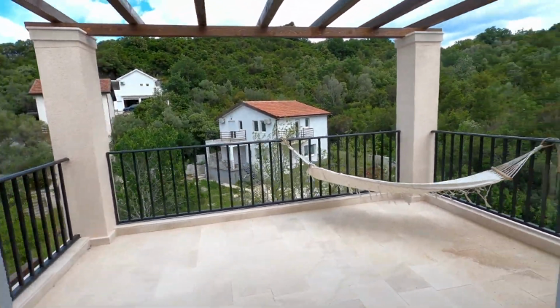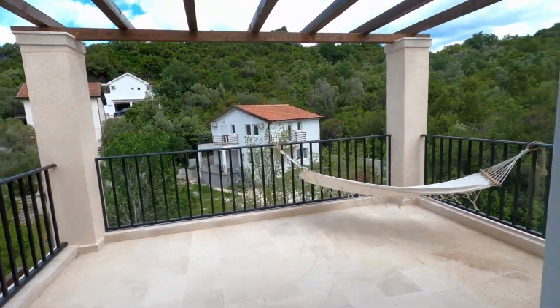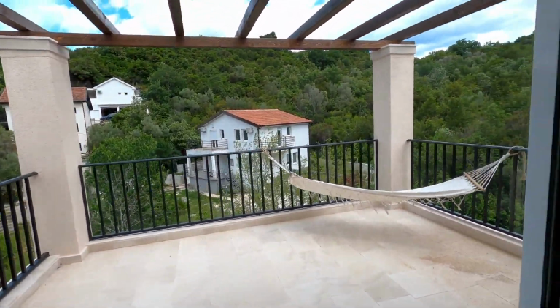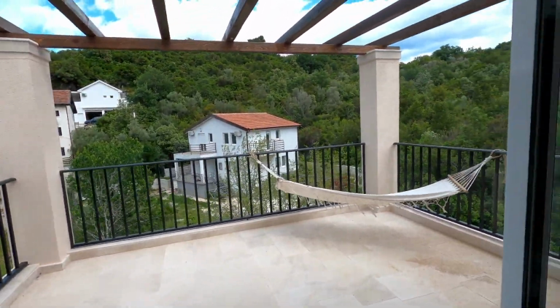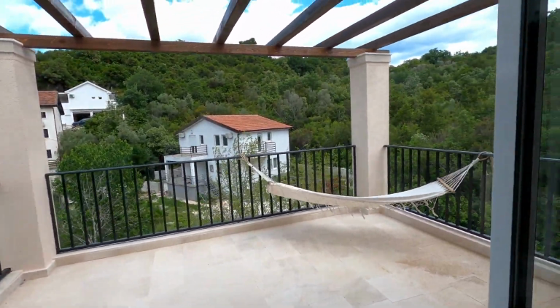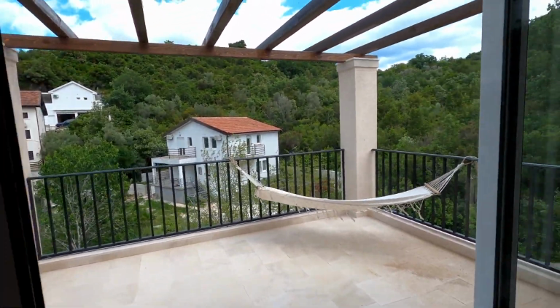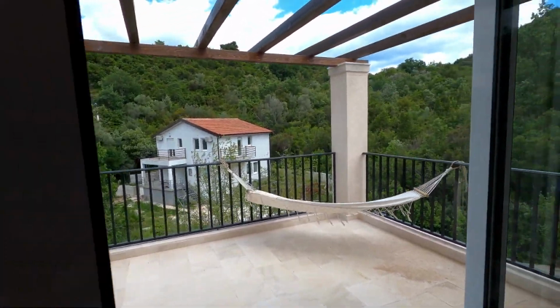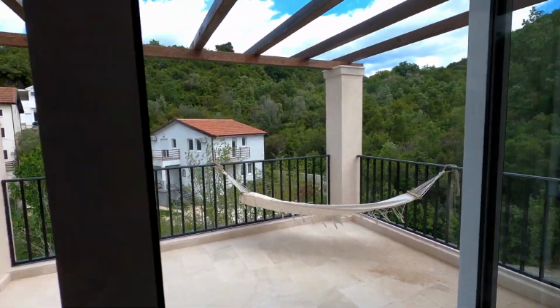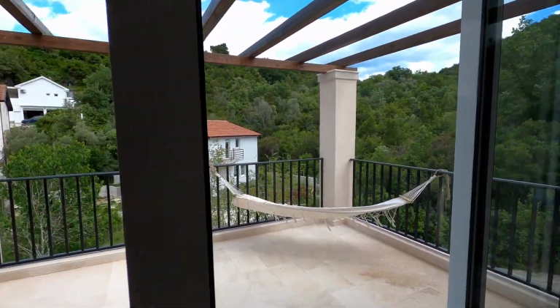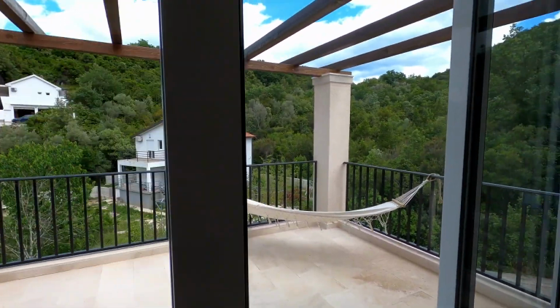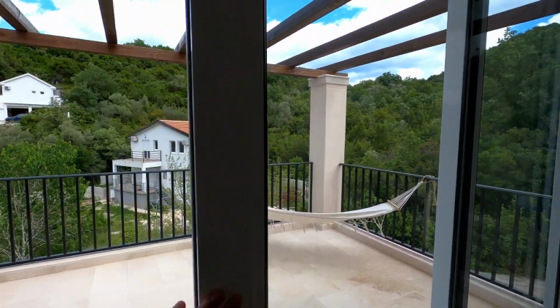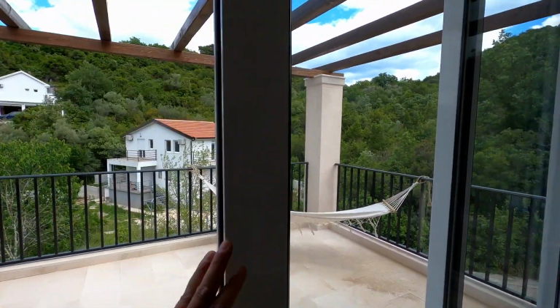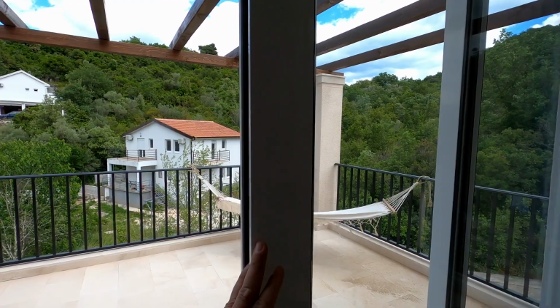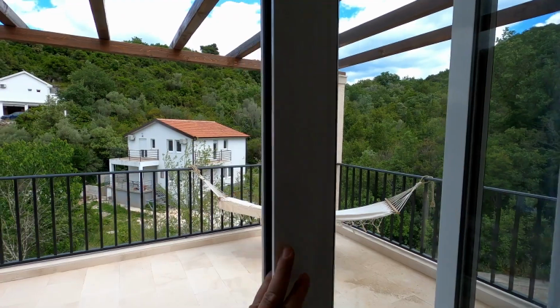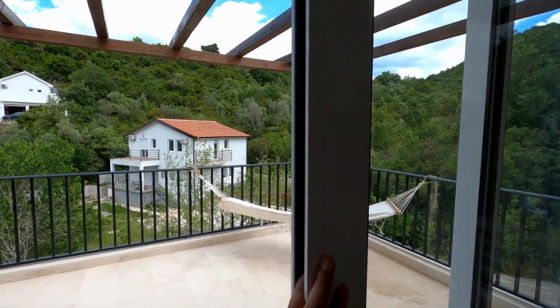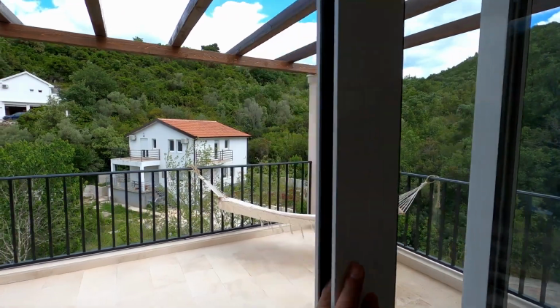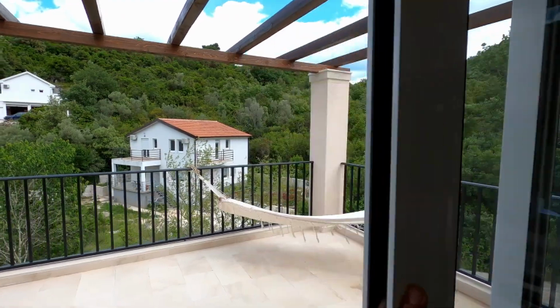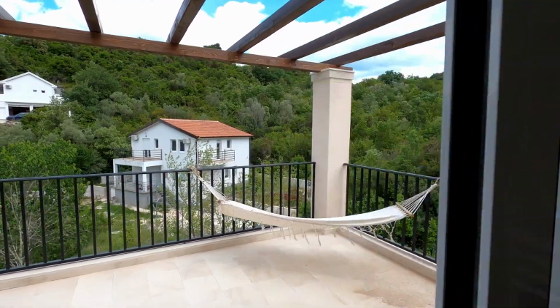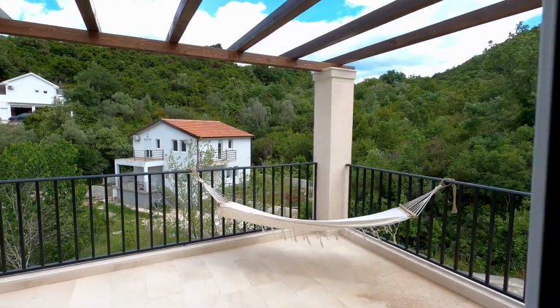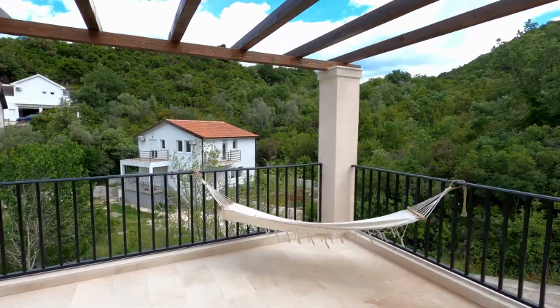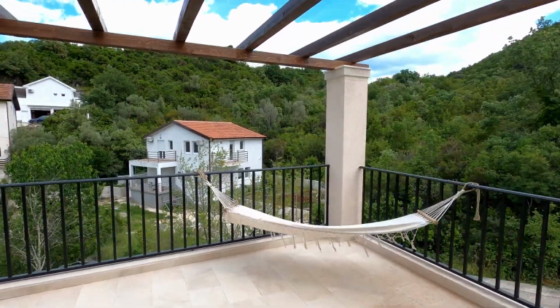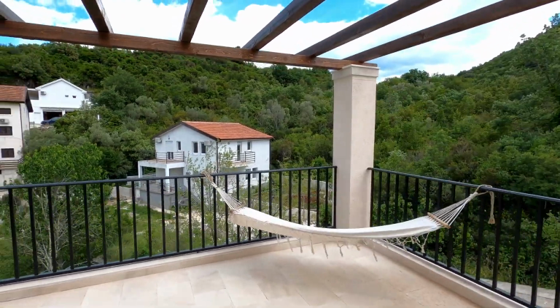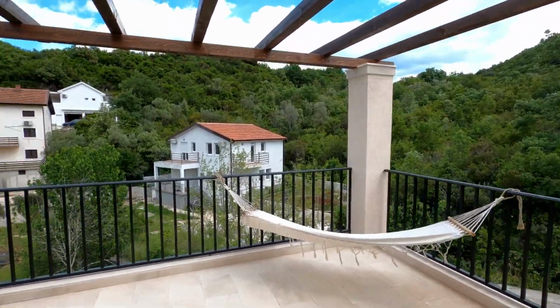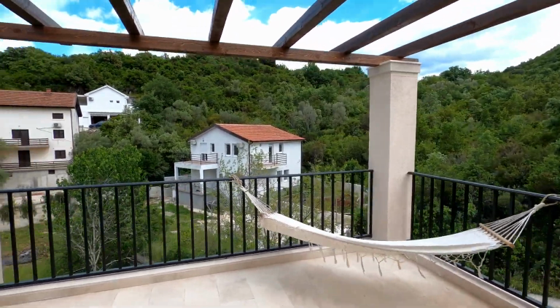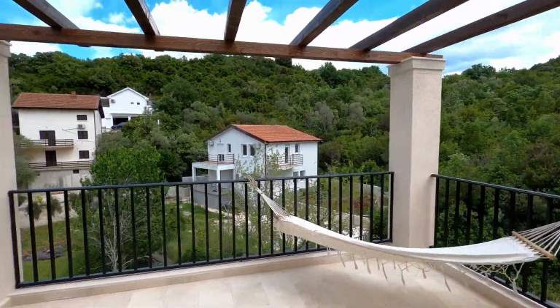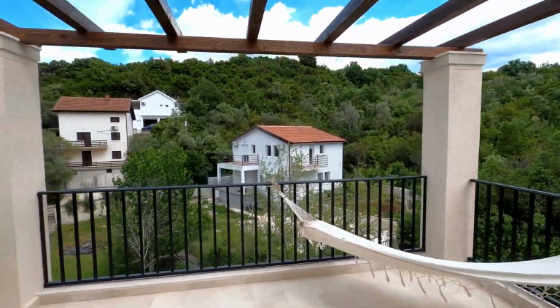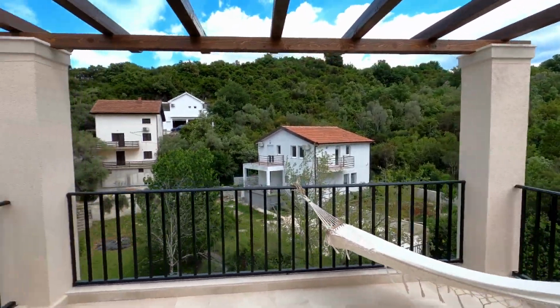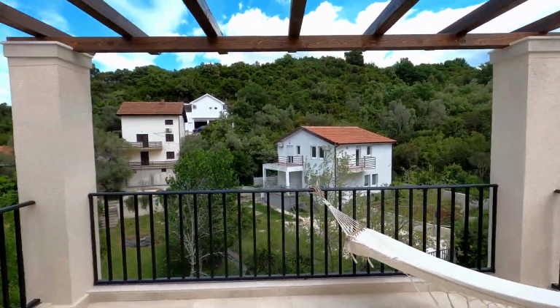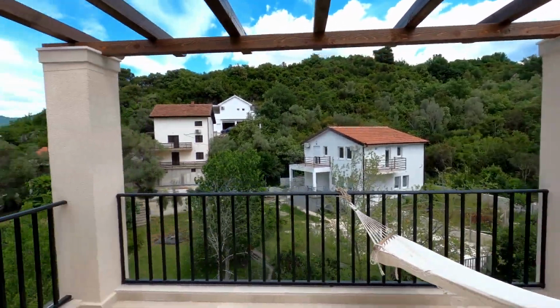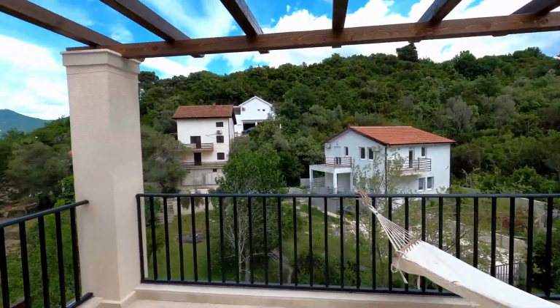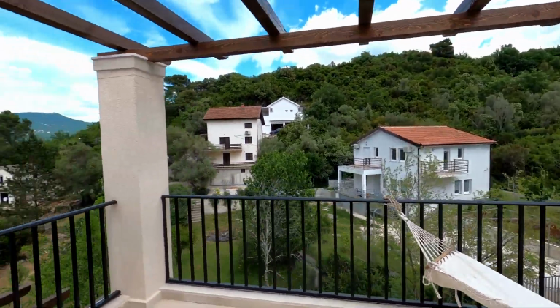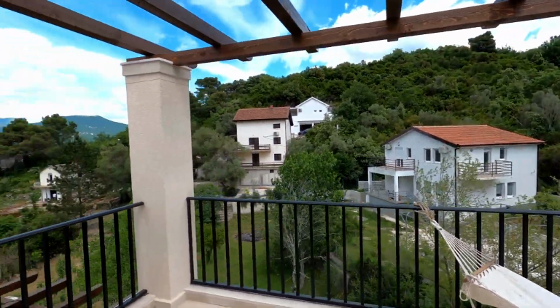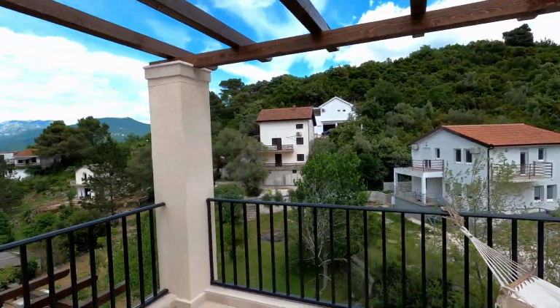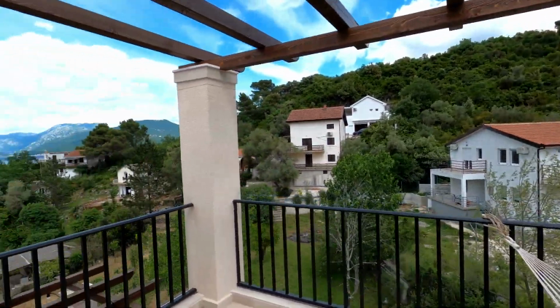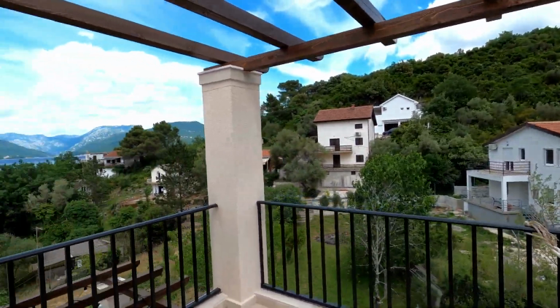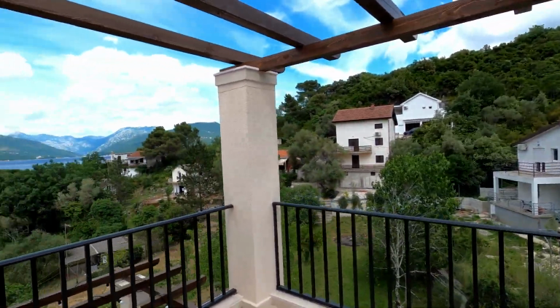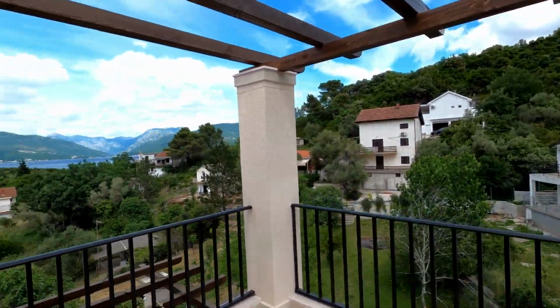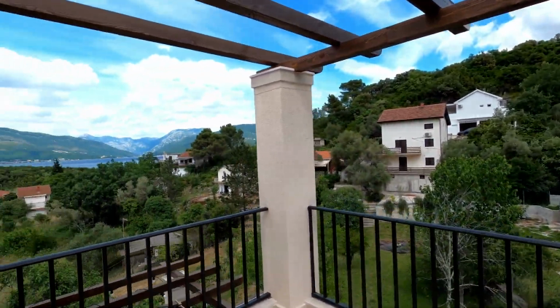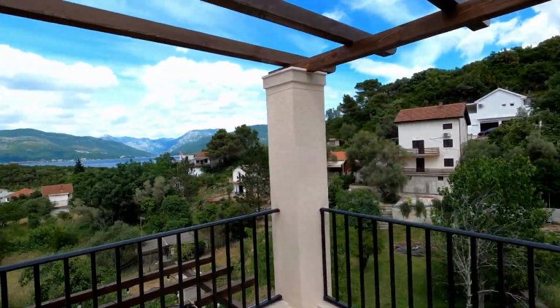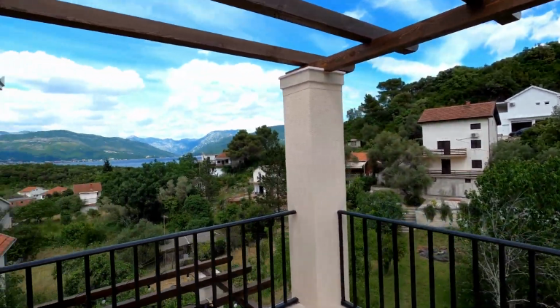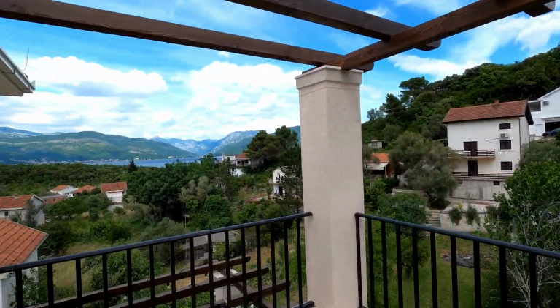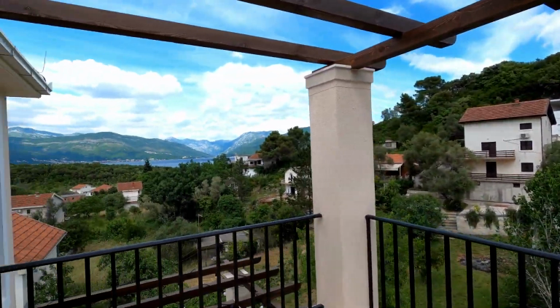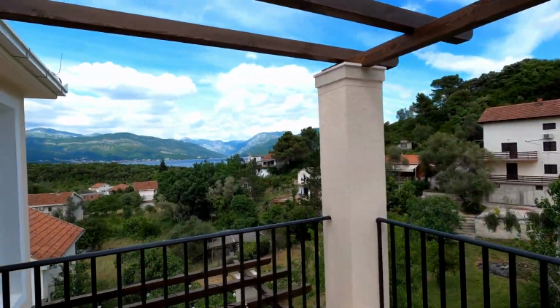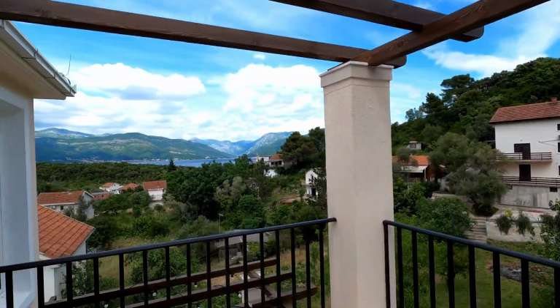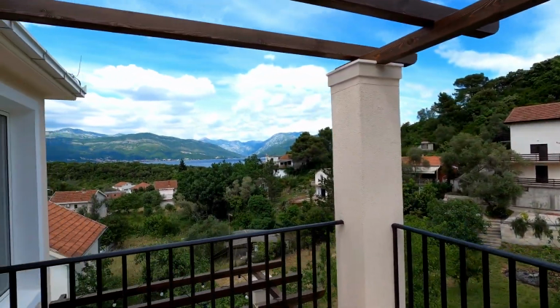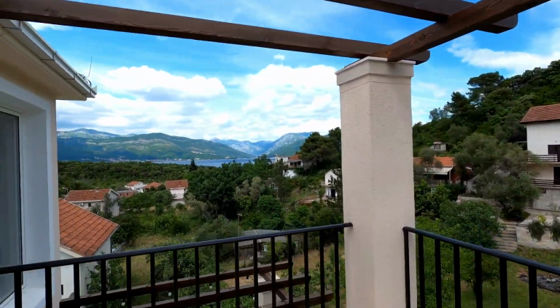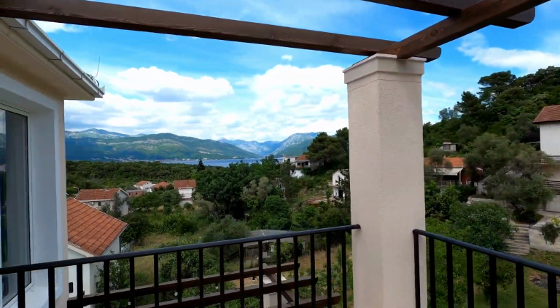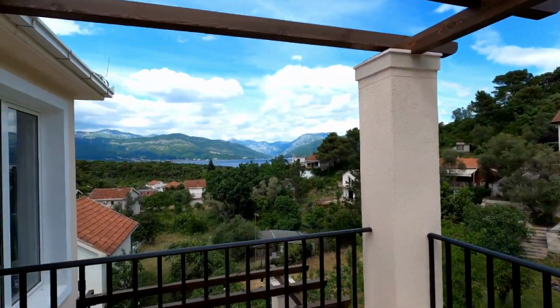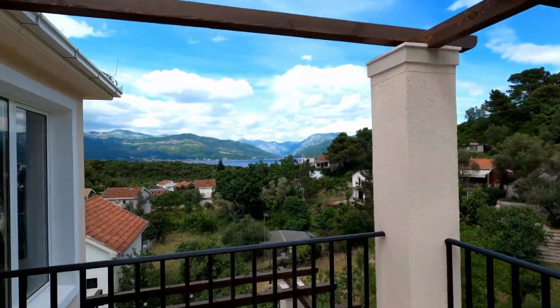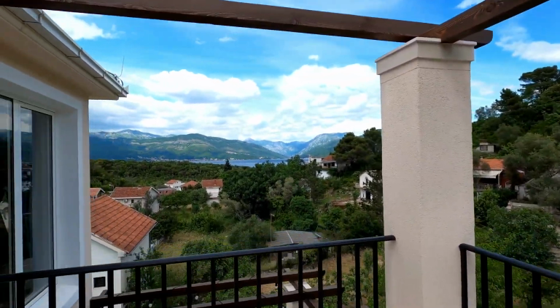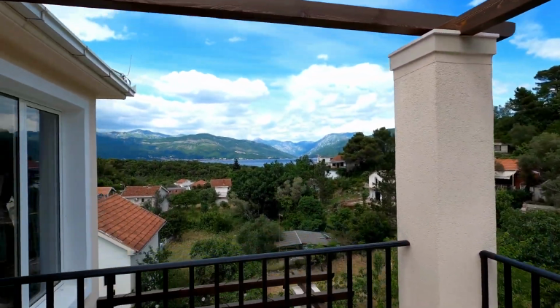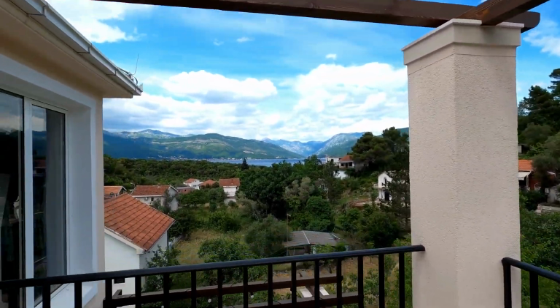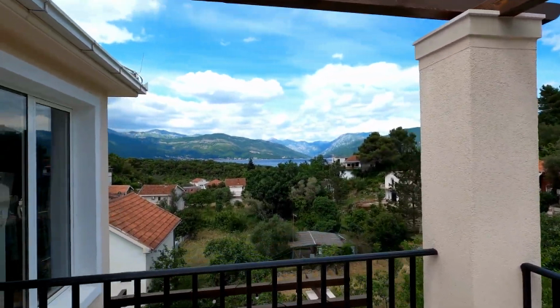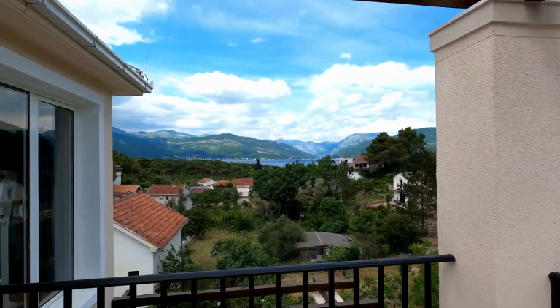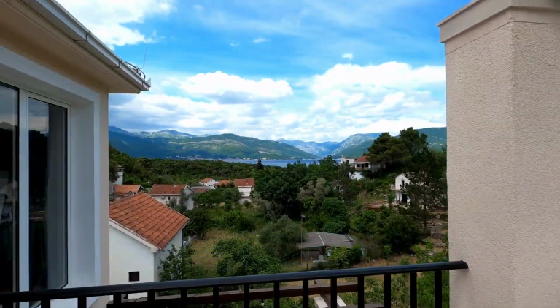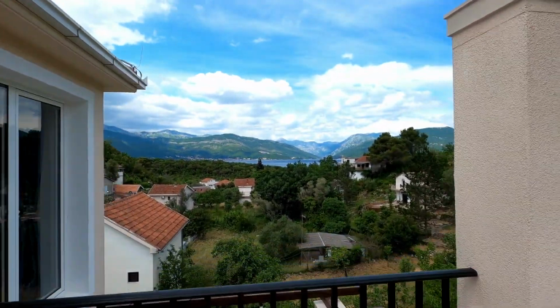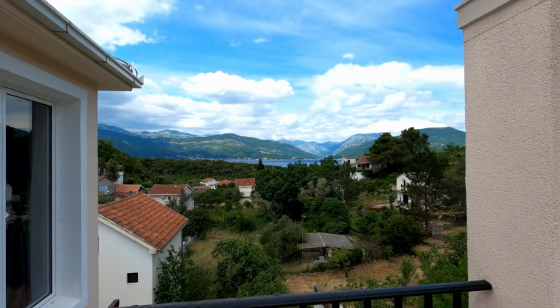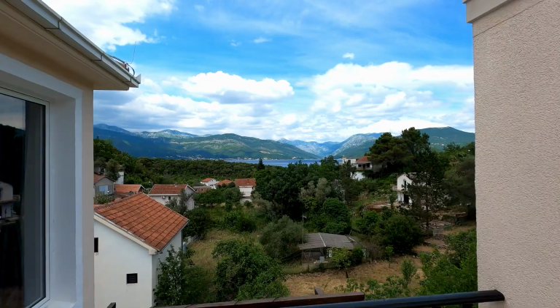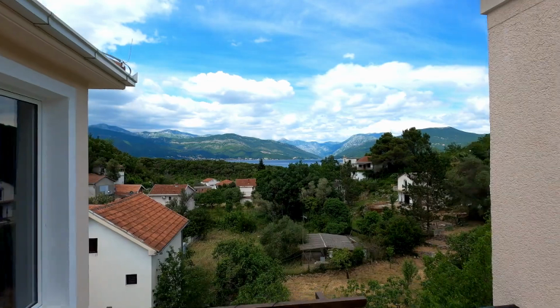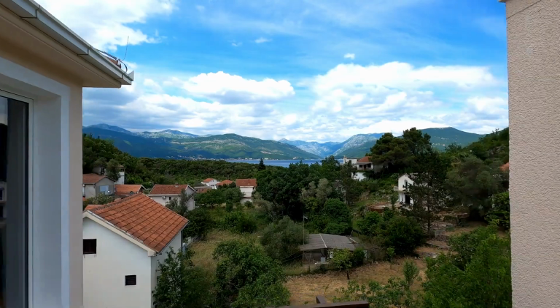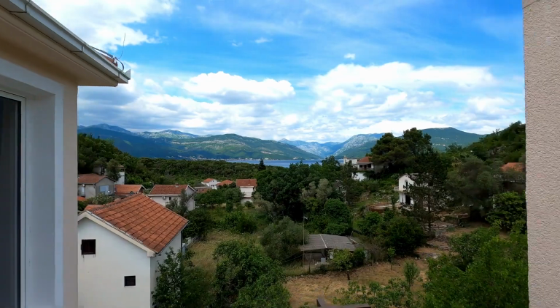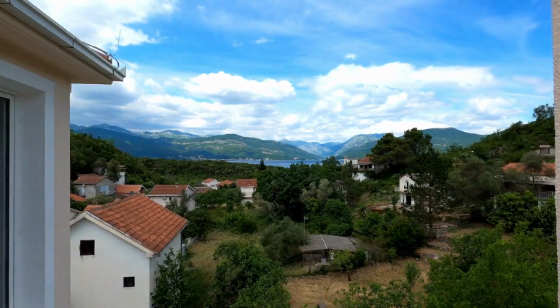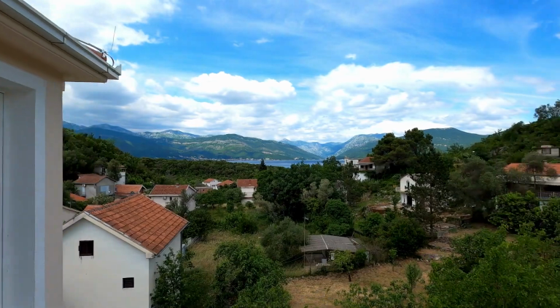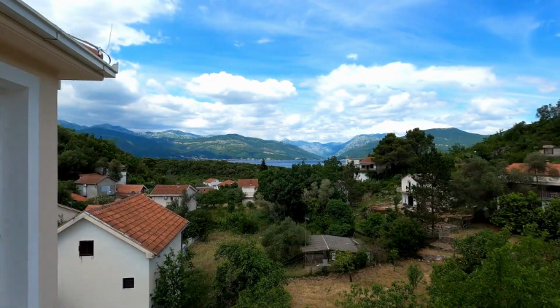And a large terrace balcony — and this is the view. A little bit windy today.